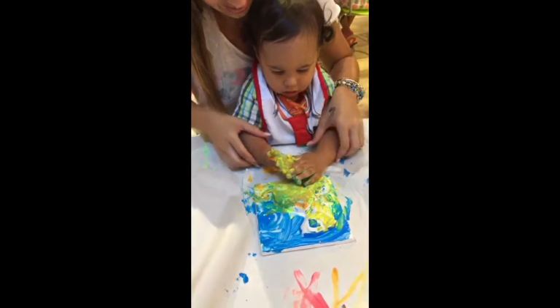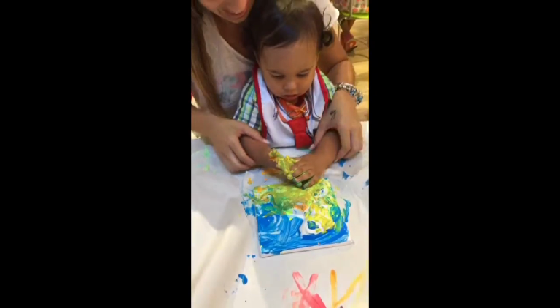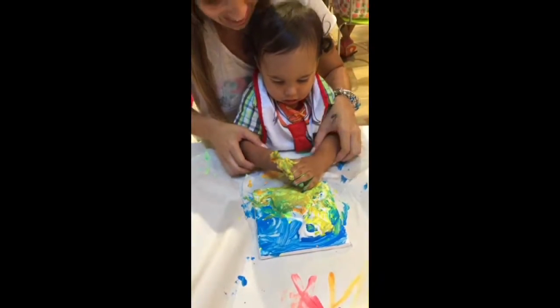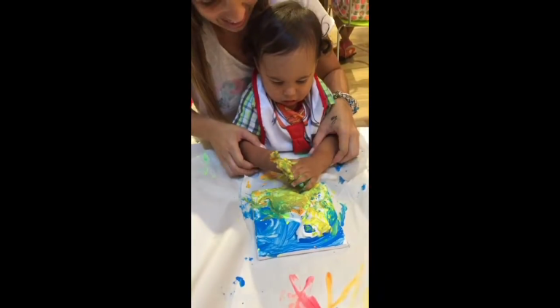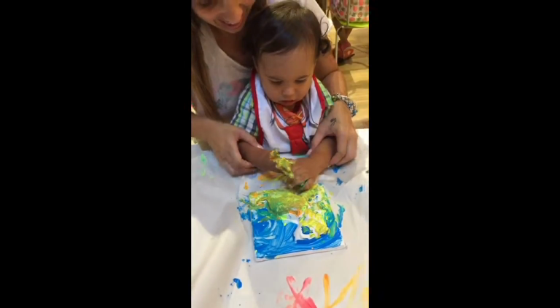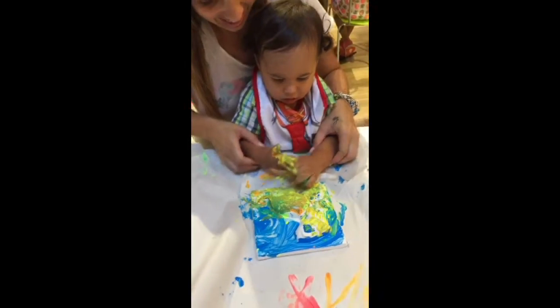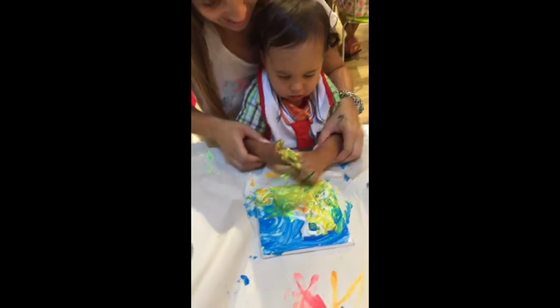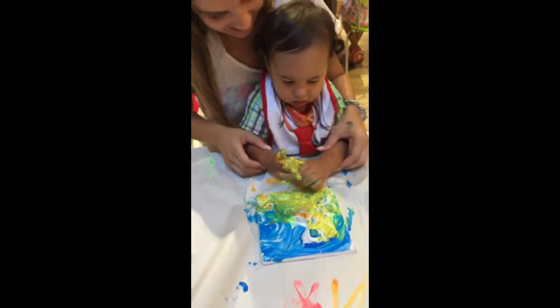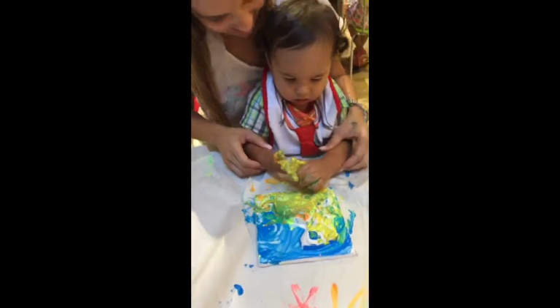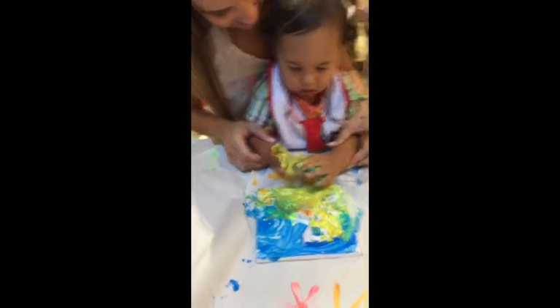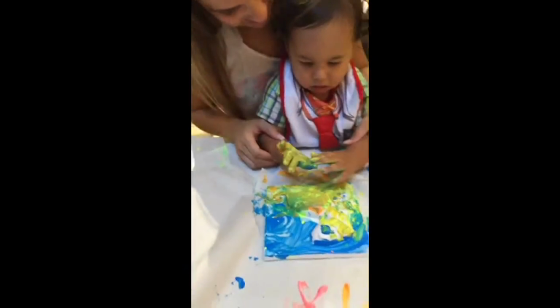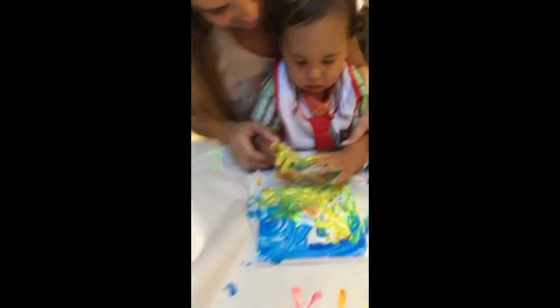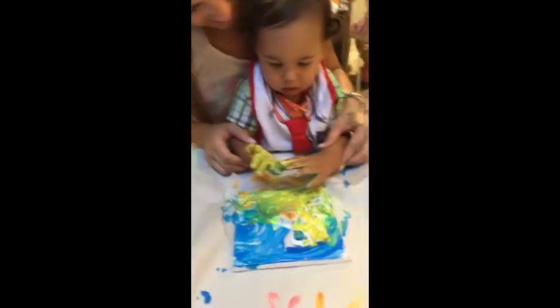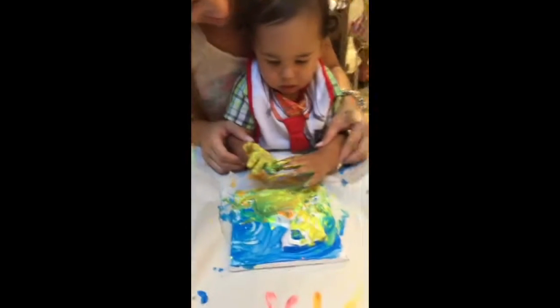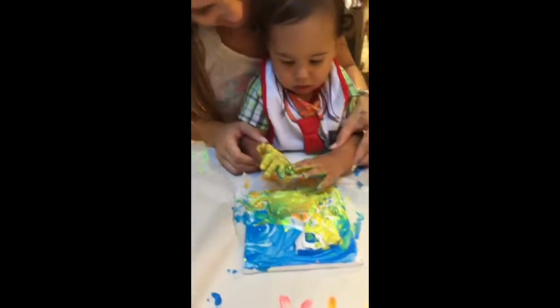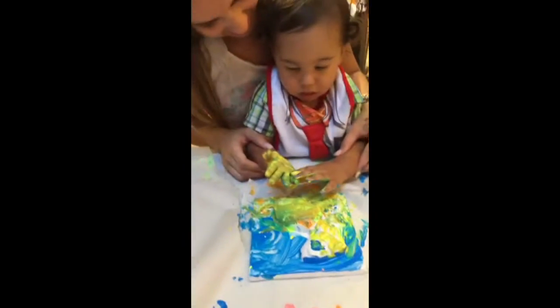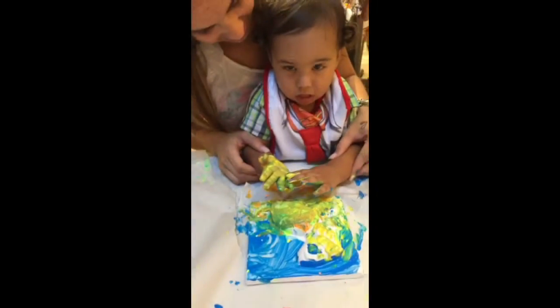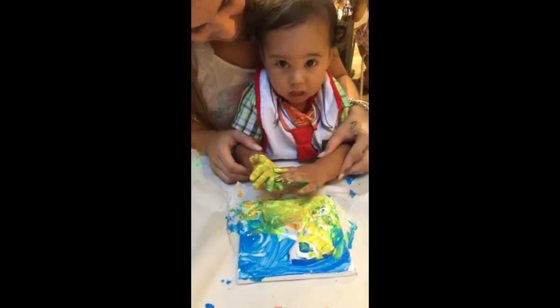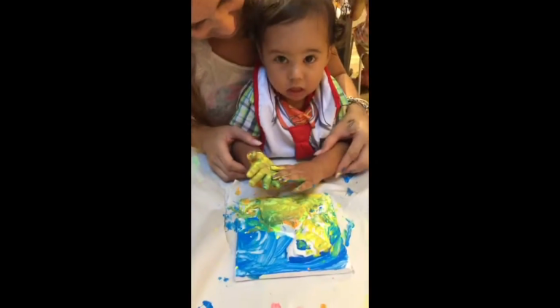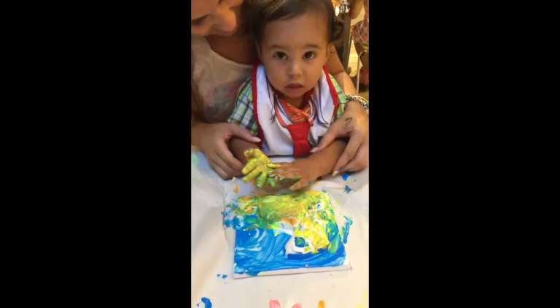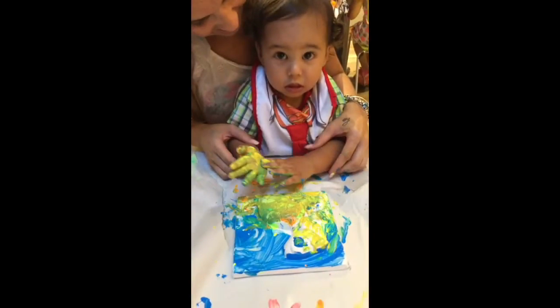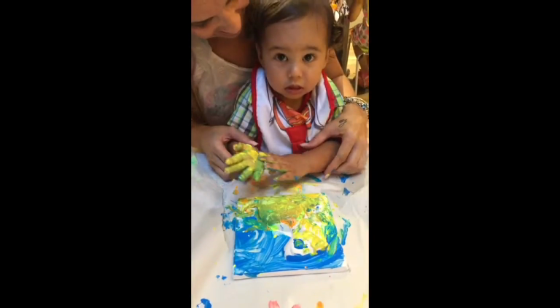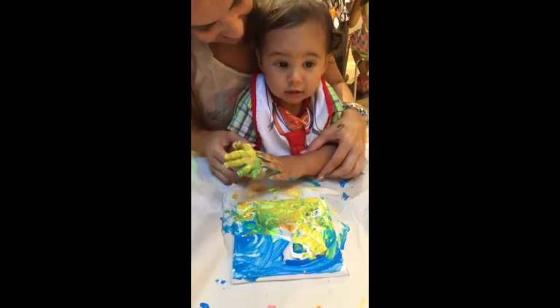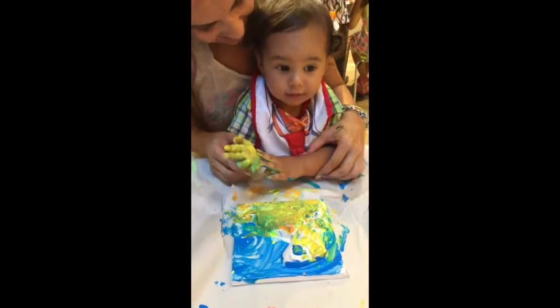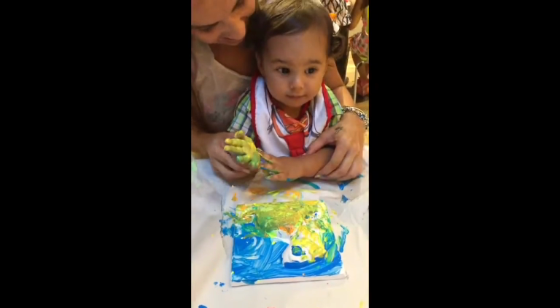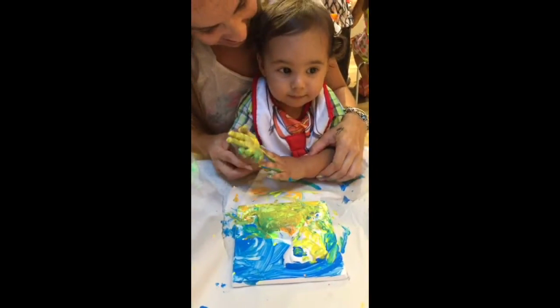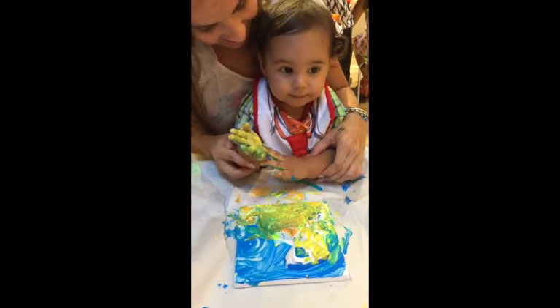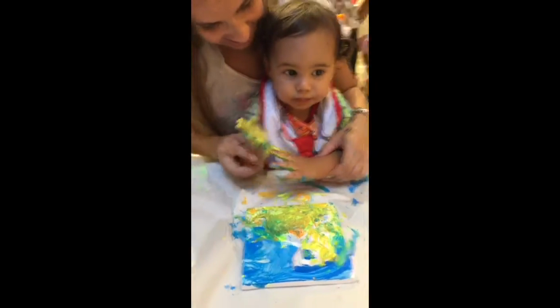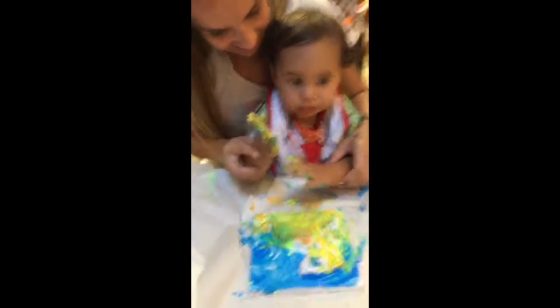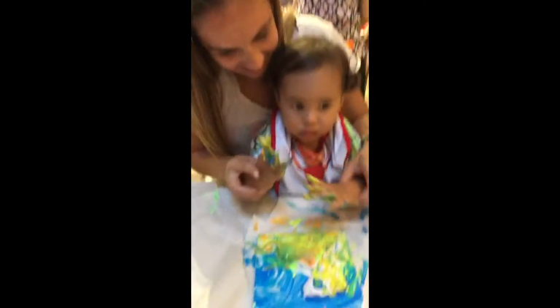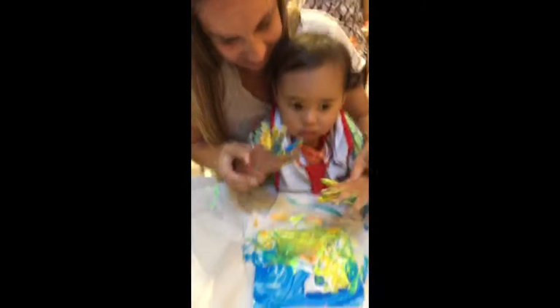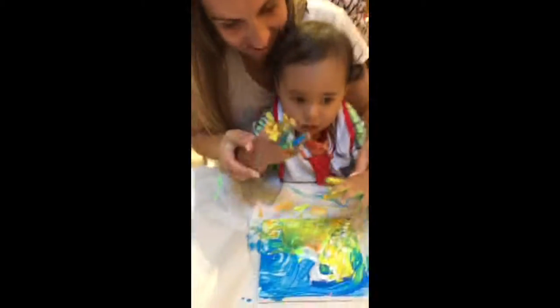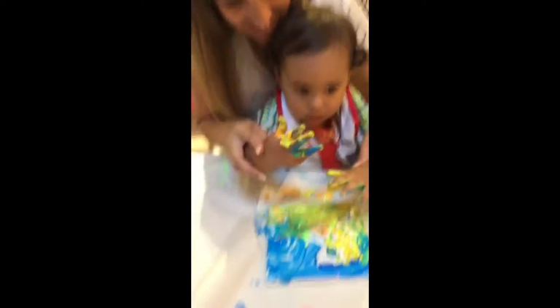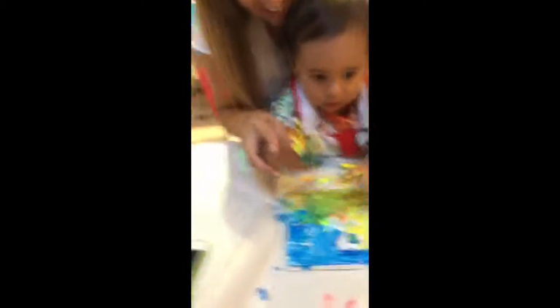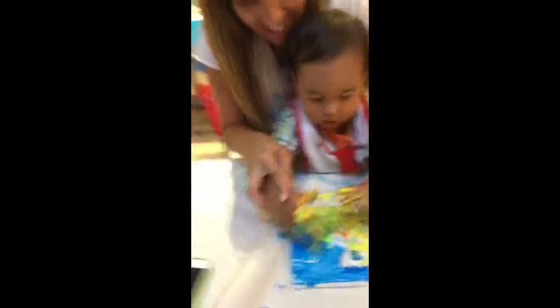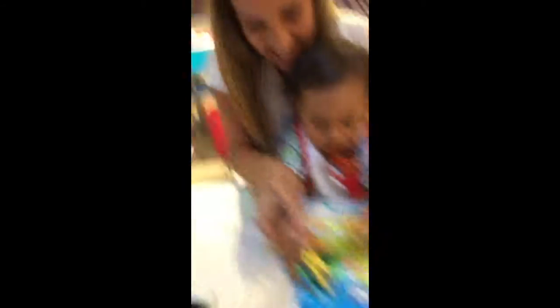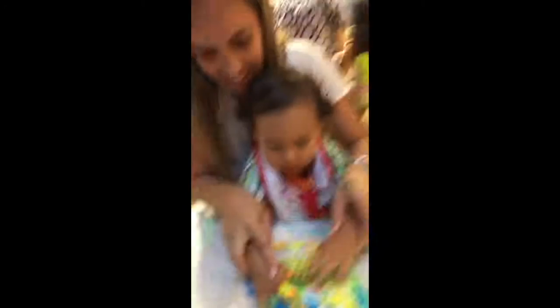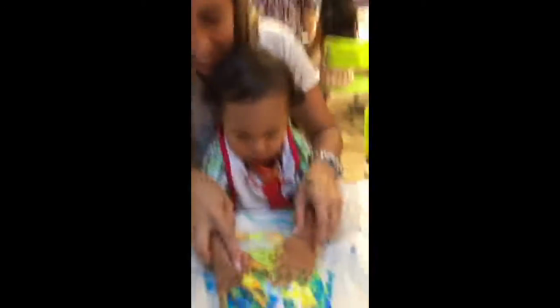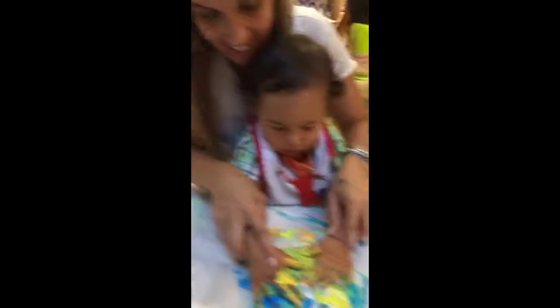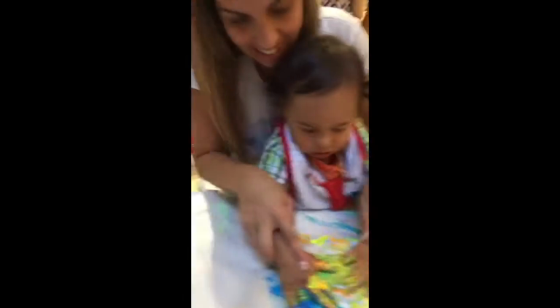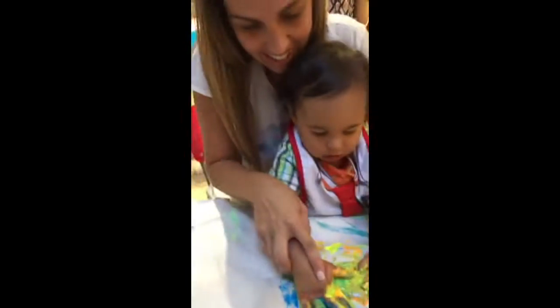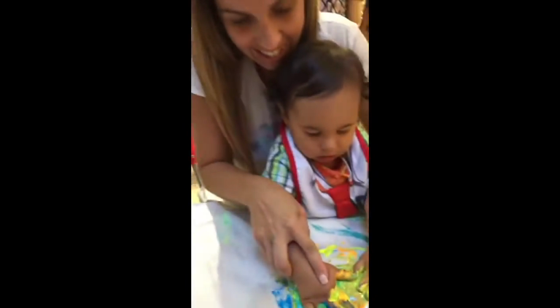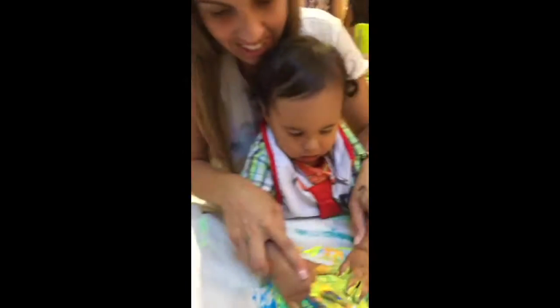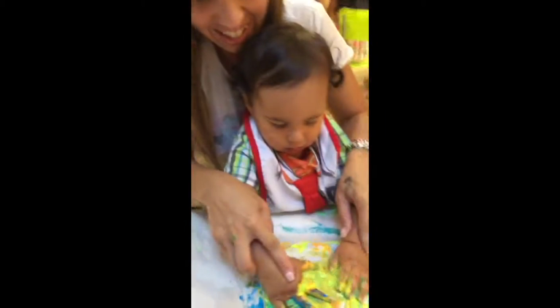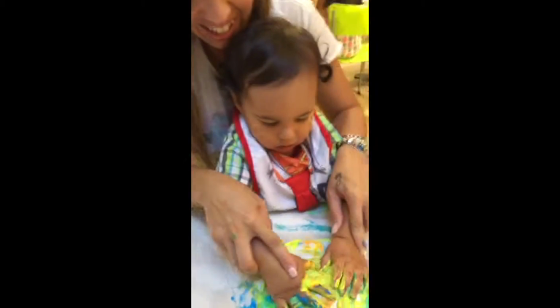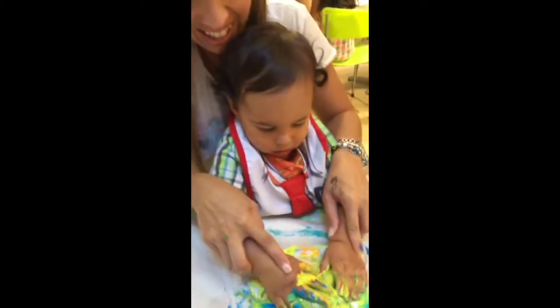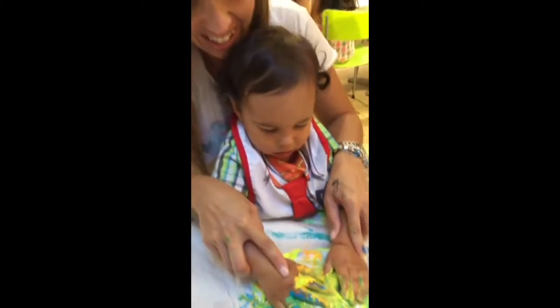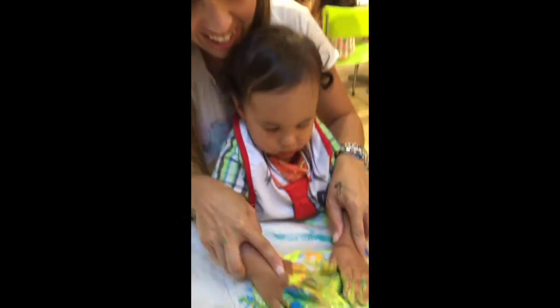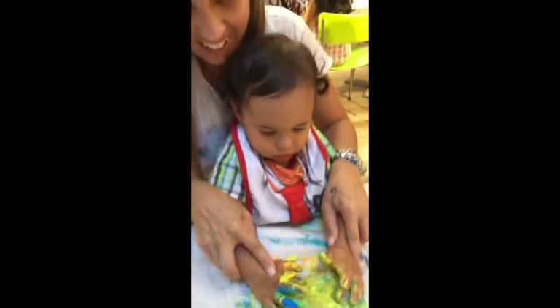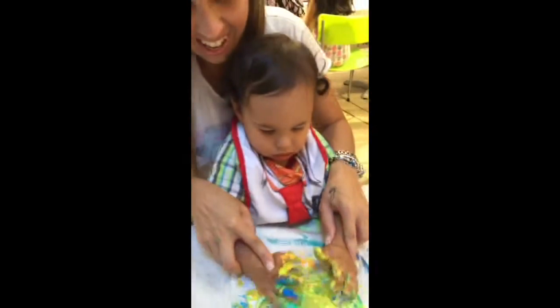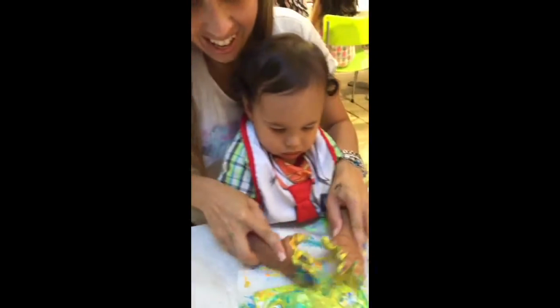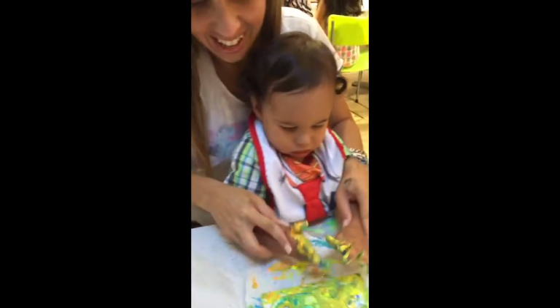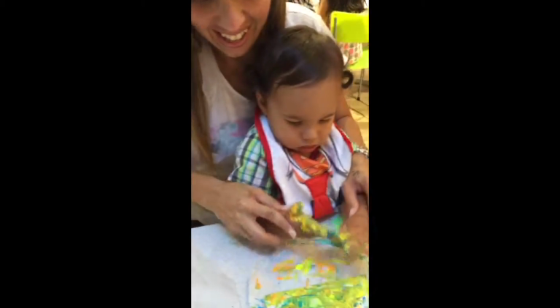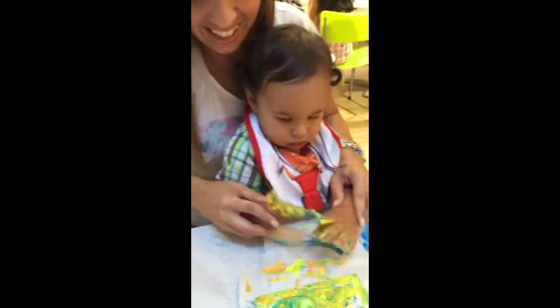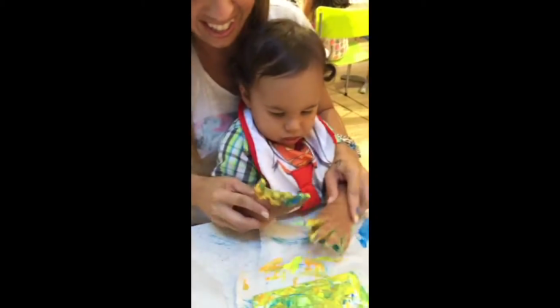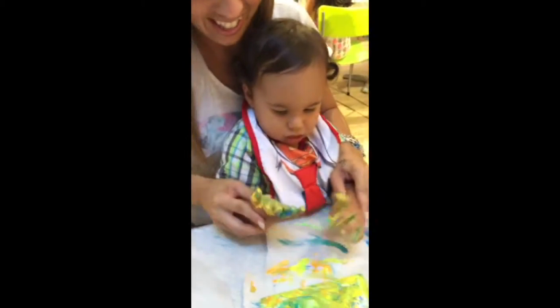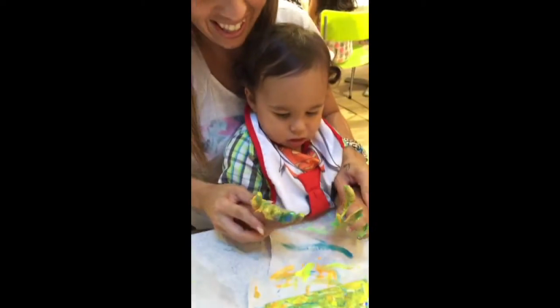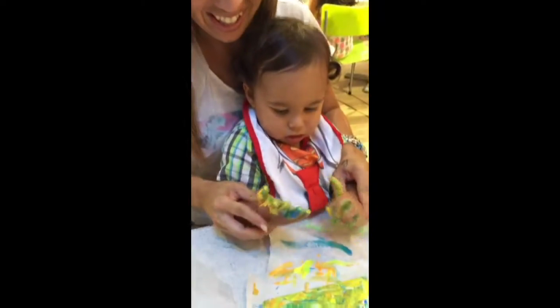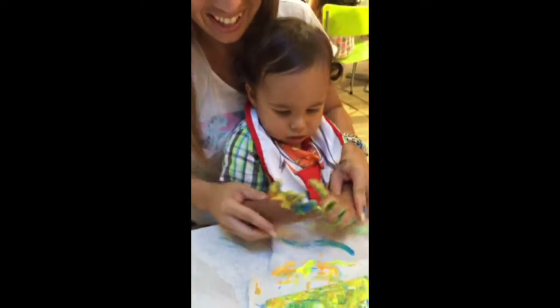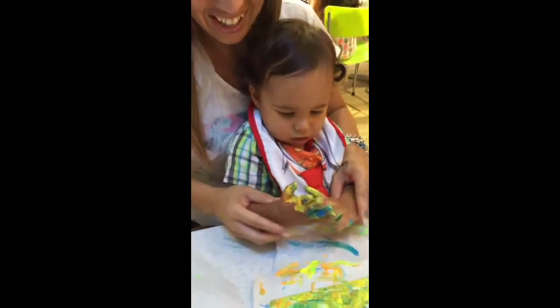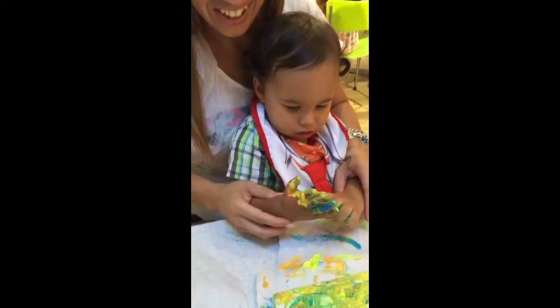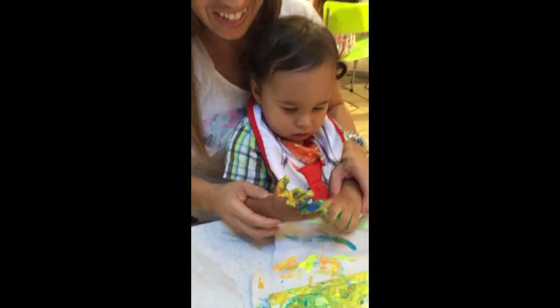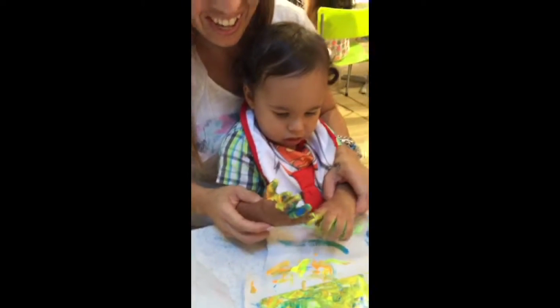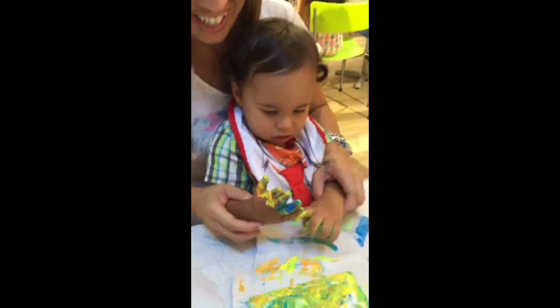Good job! Look at you painting! Like that. Another color there? Yeah. What color? Green.